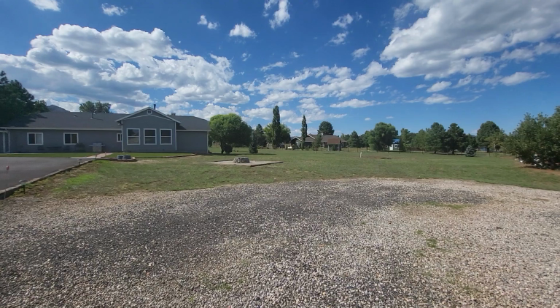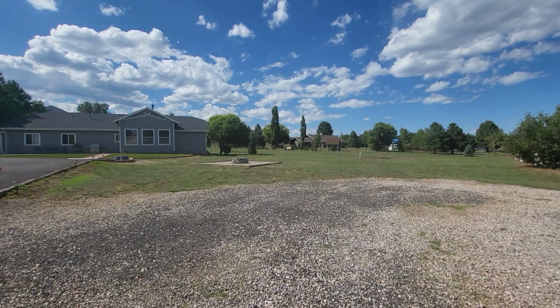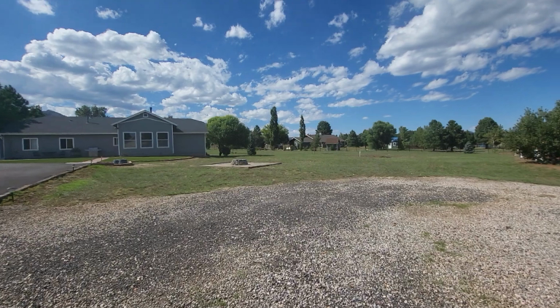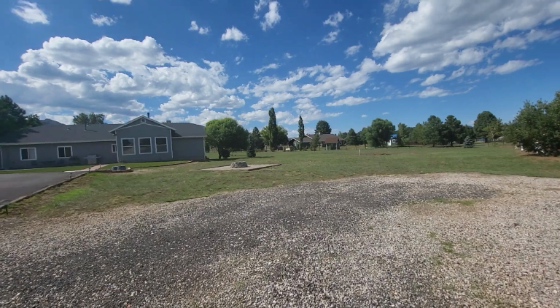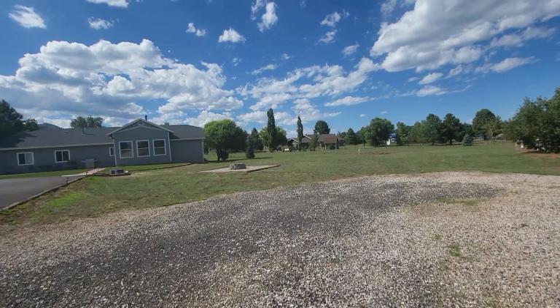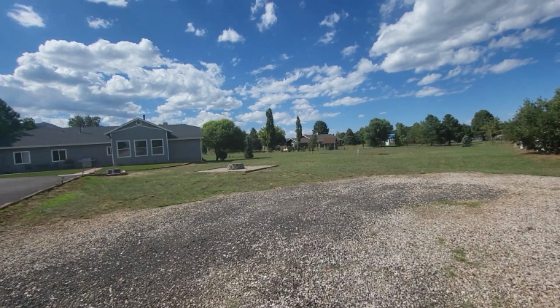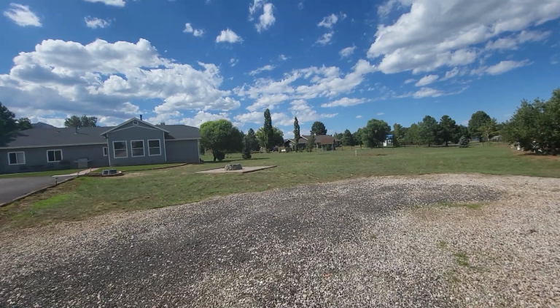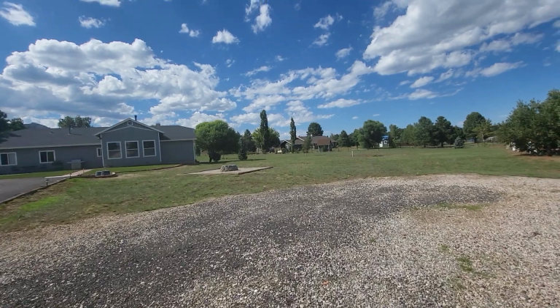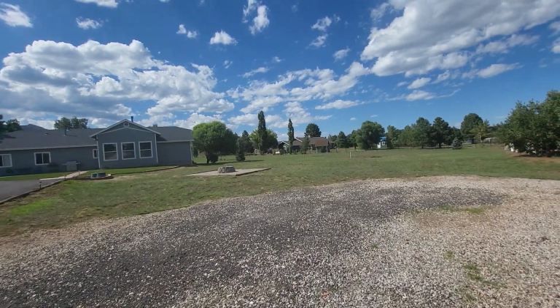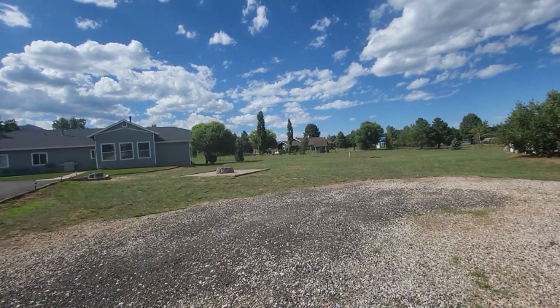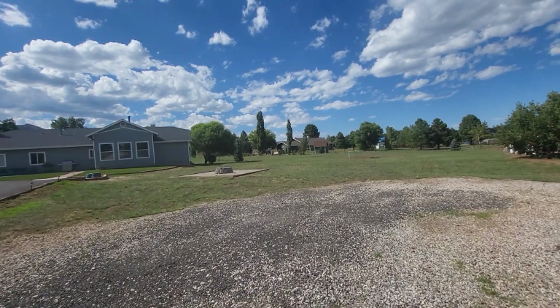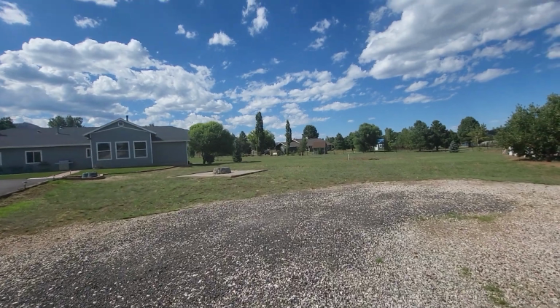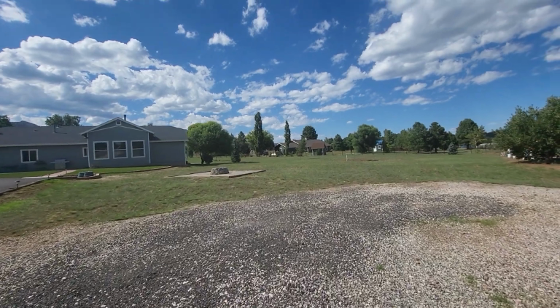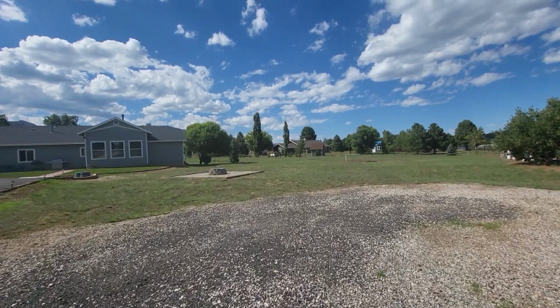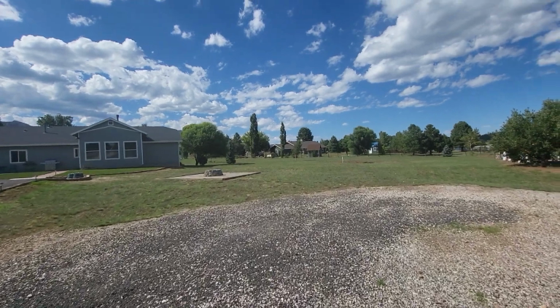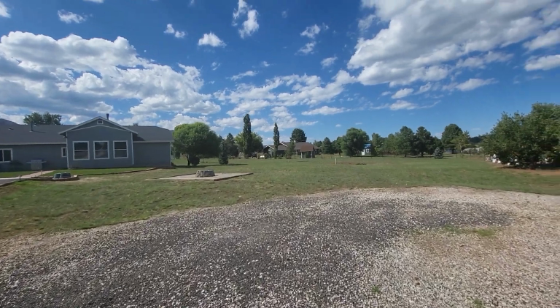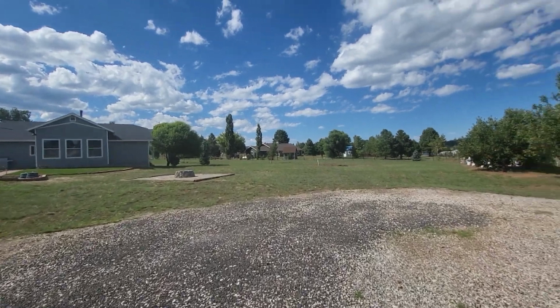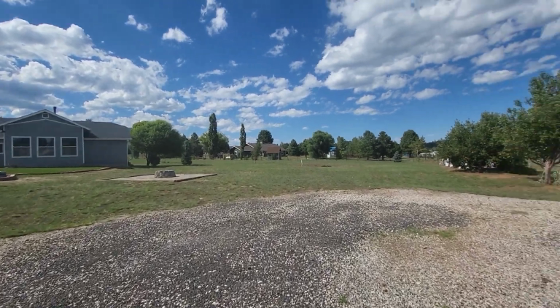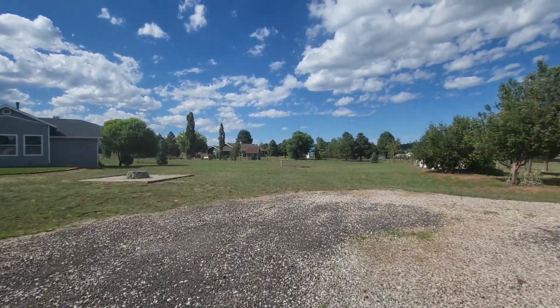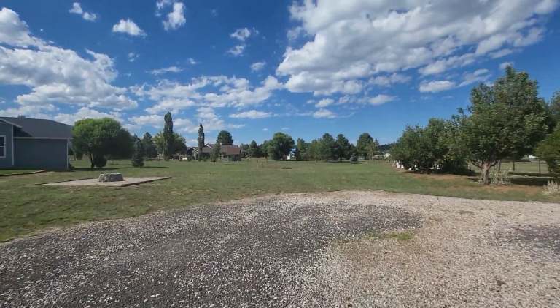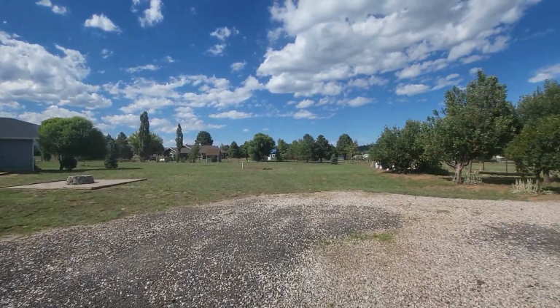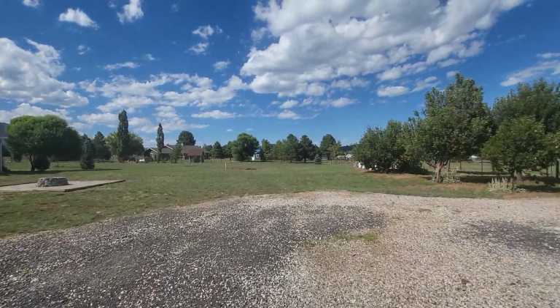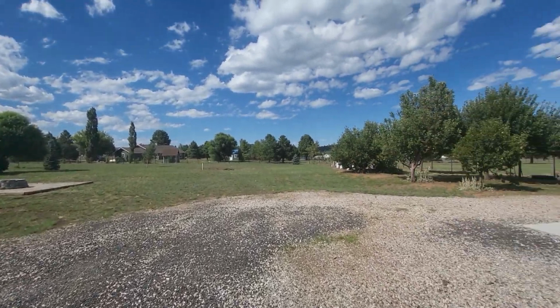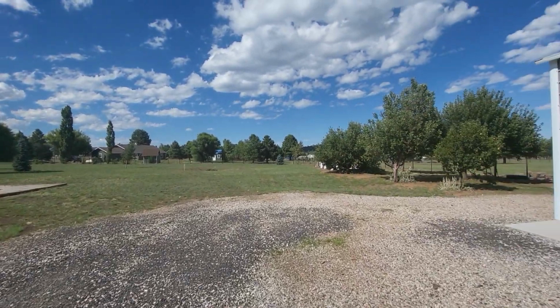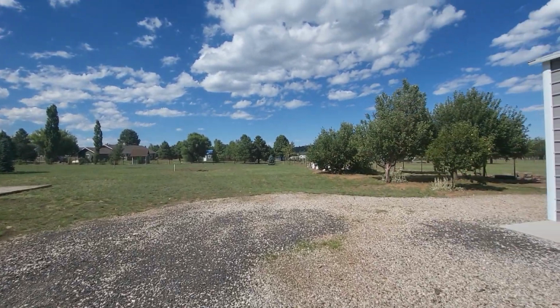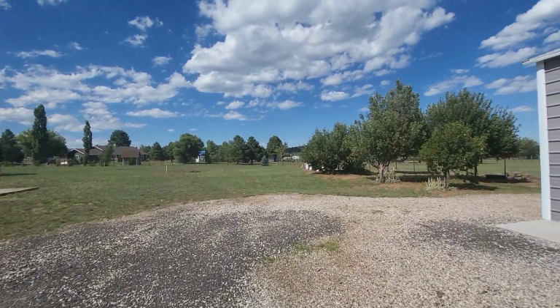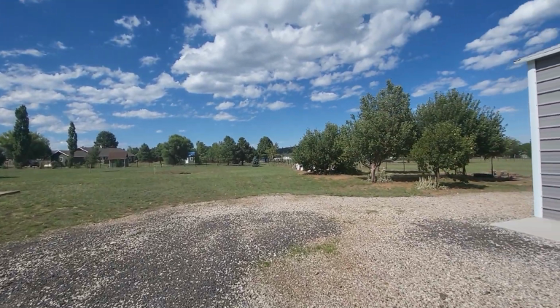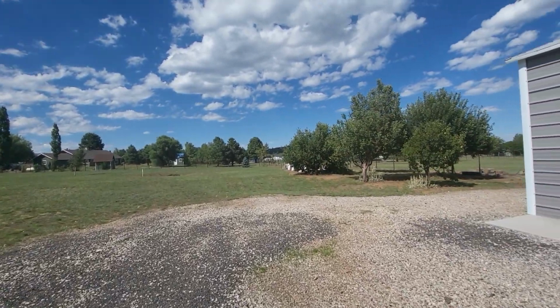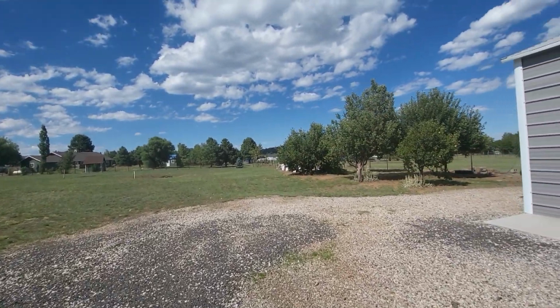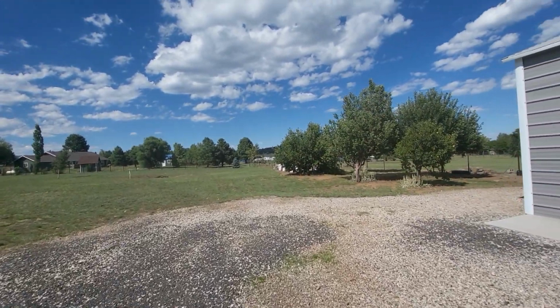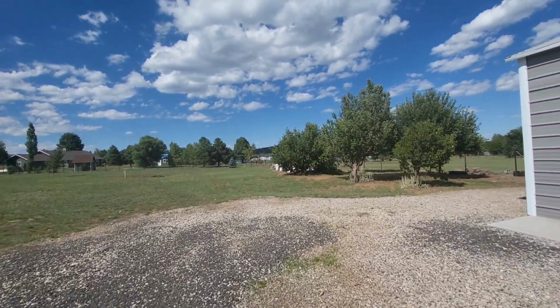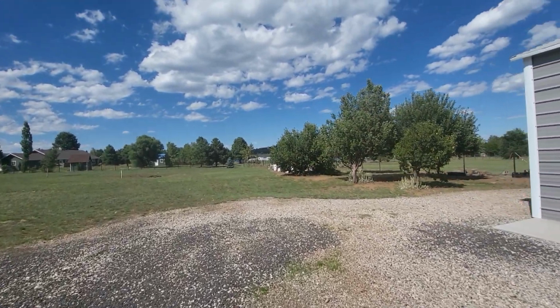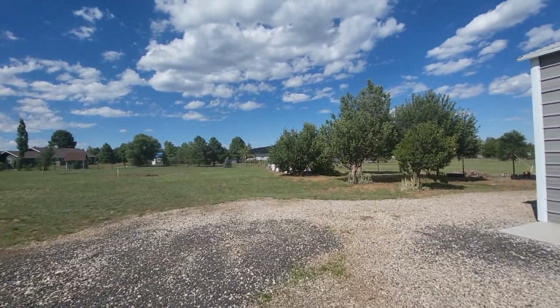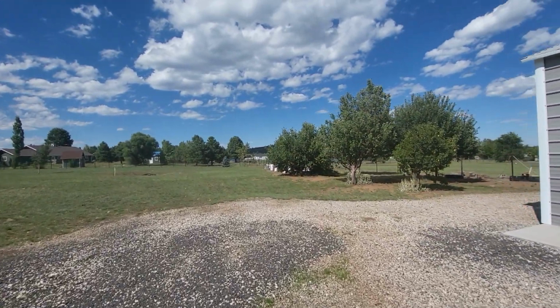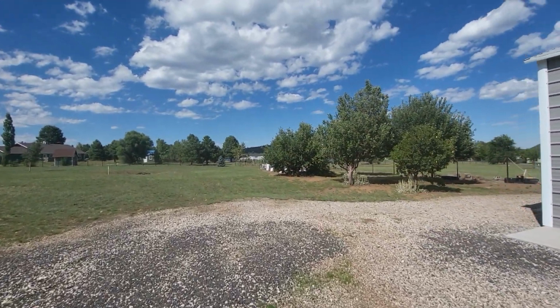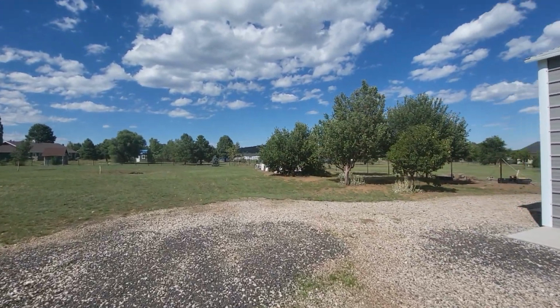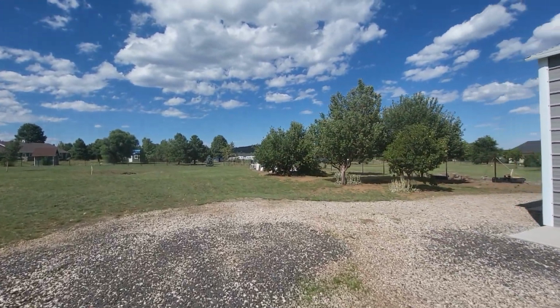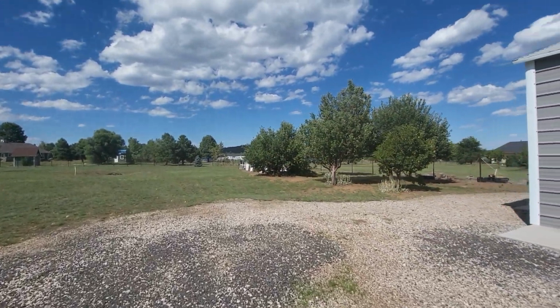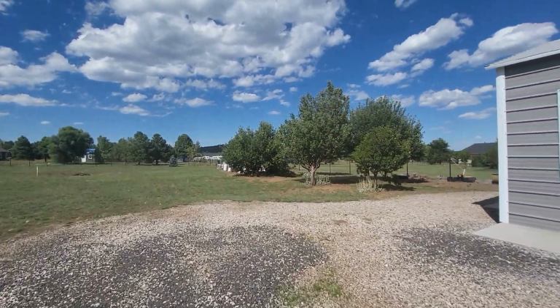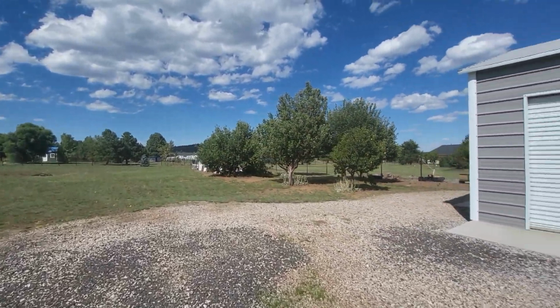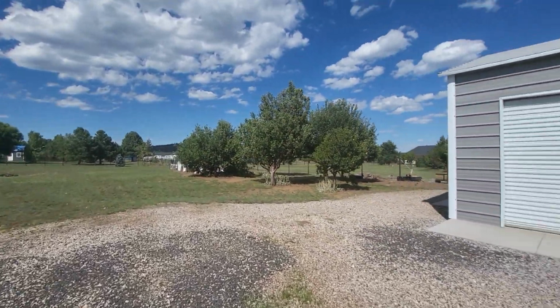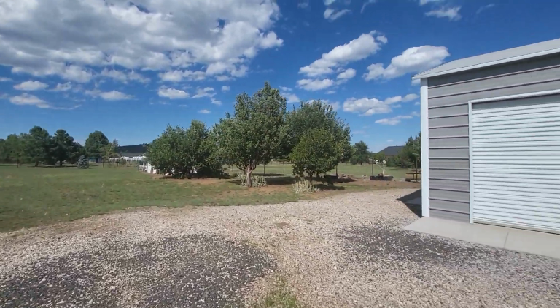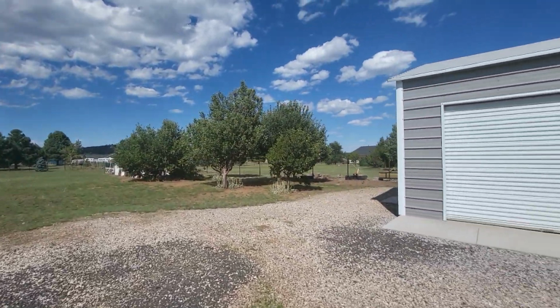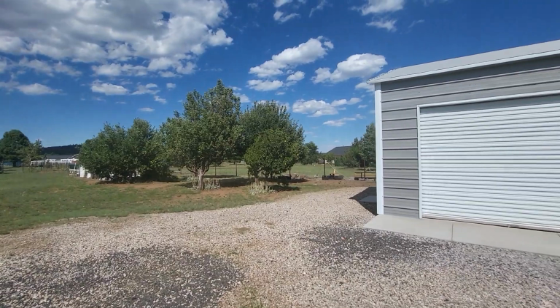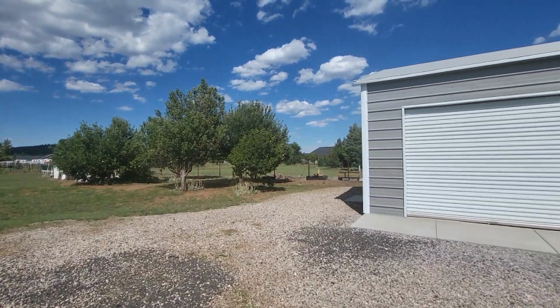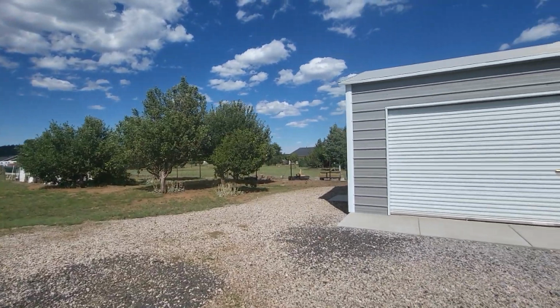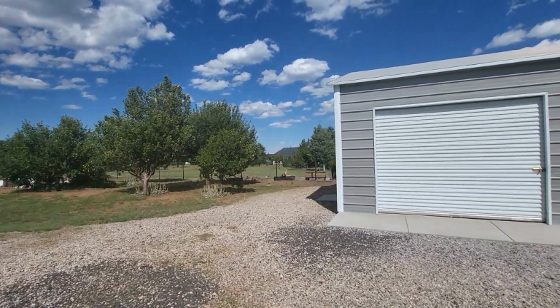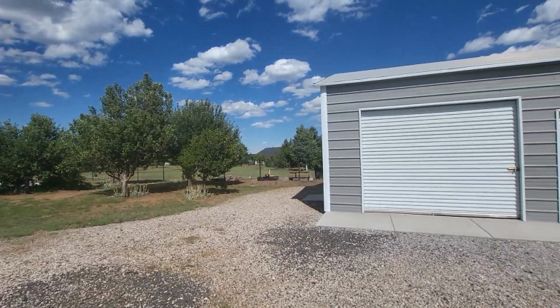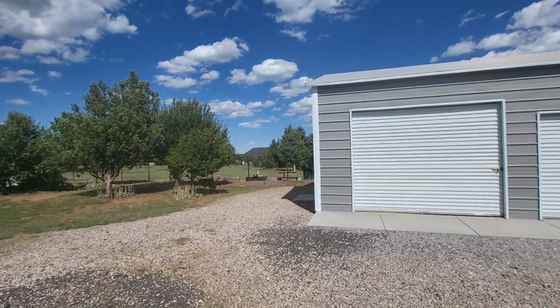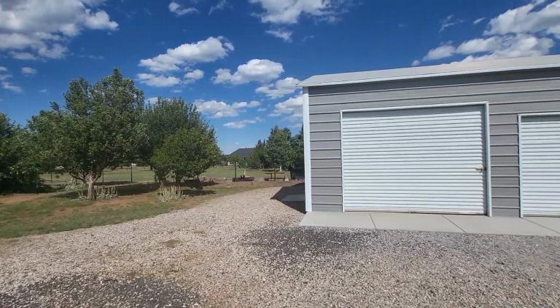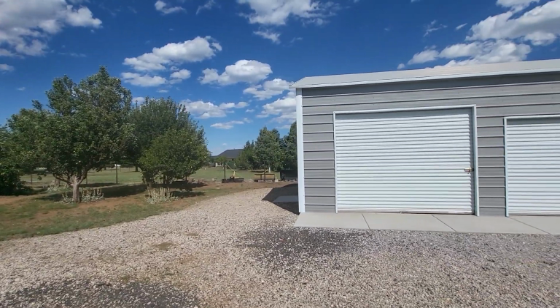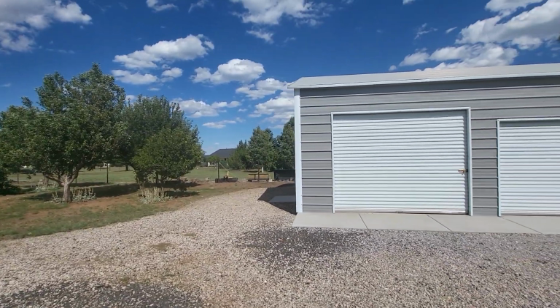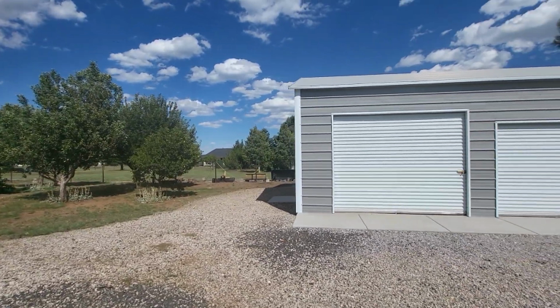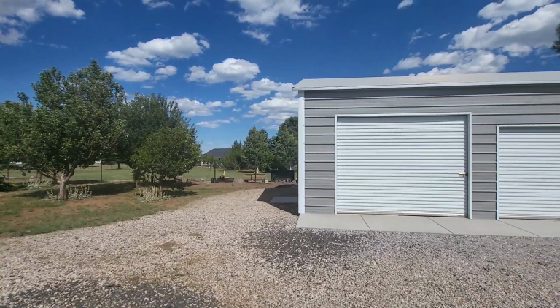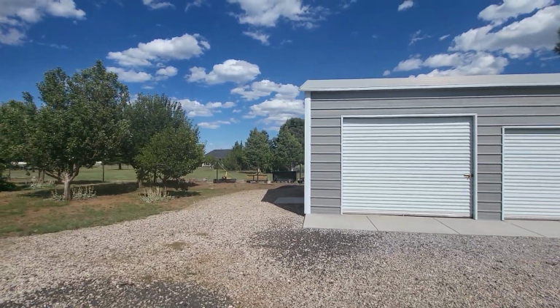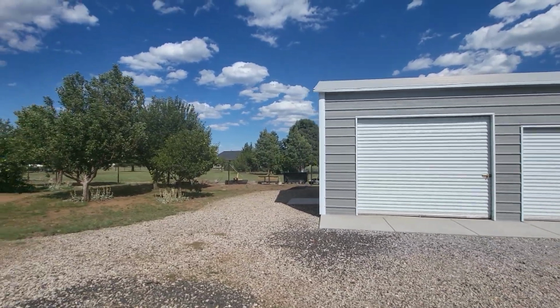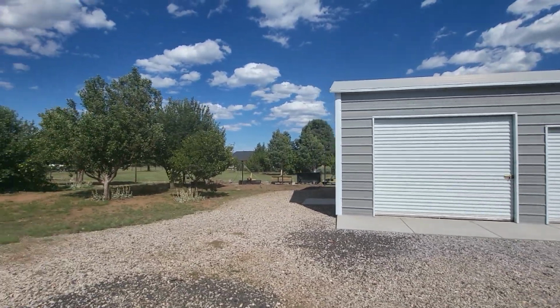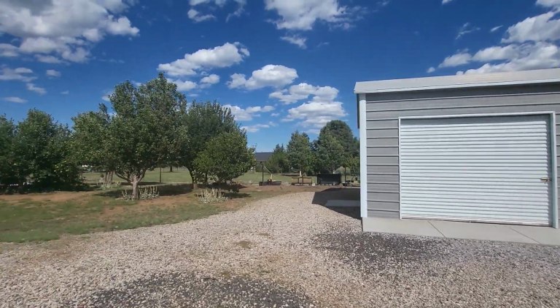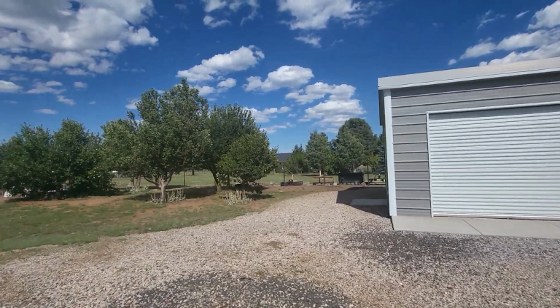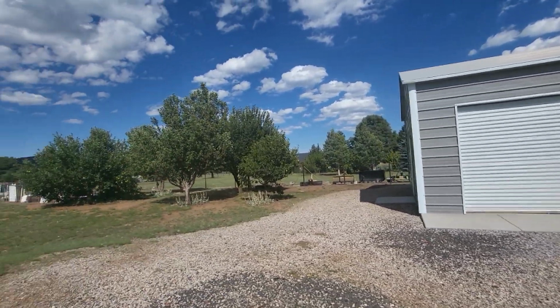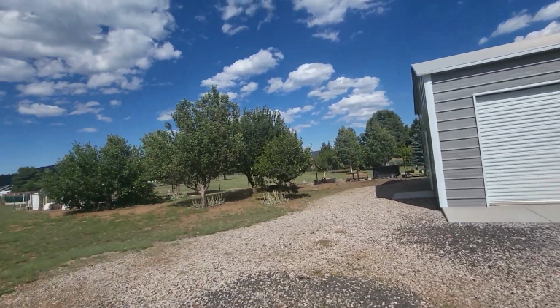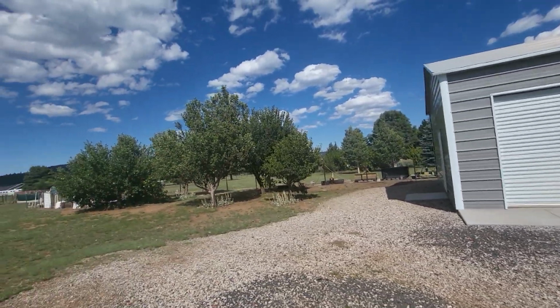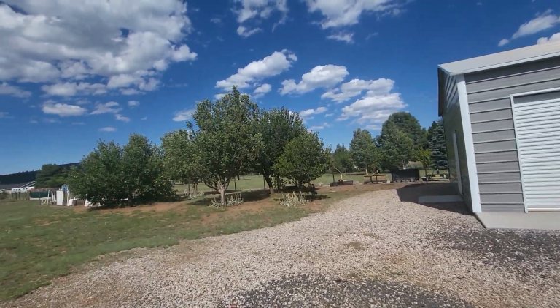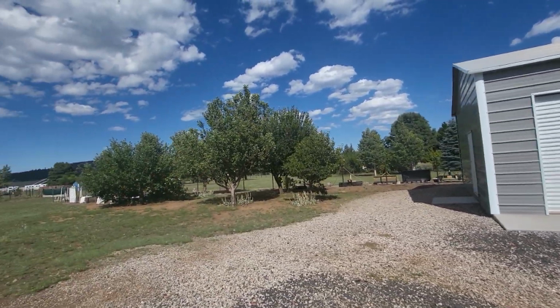Let's check out the yard. The middle shed.